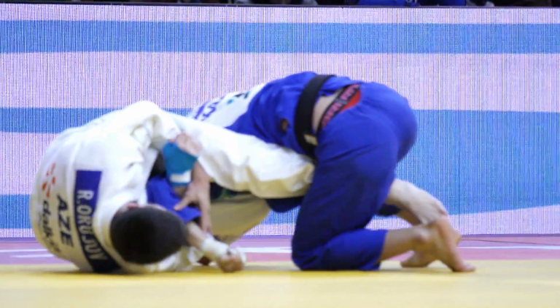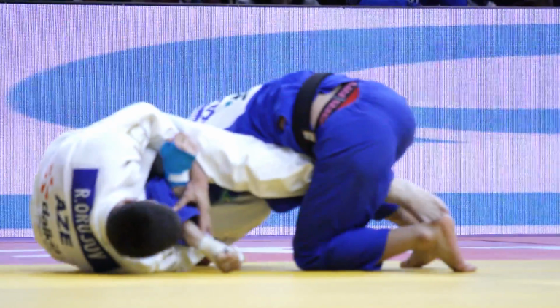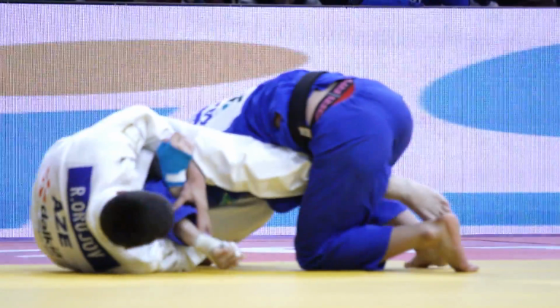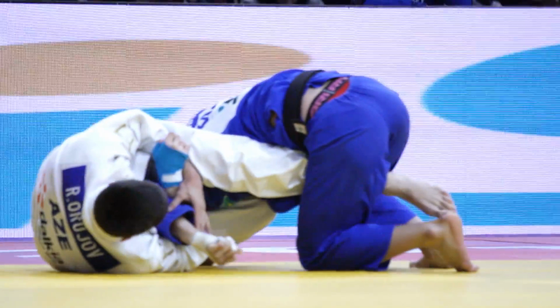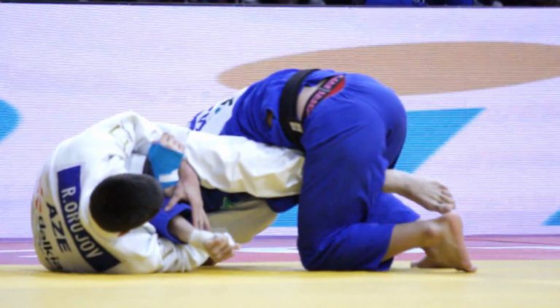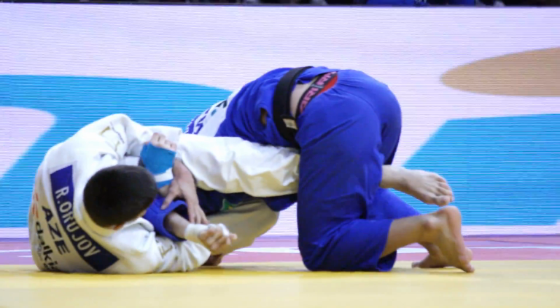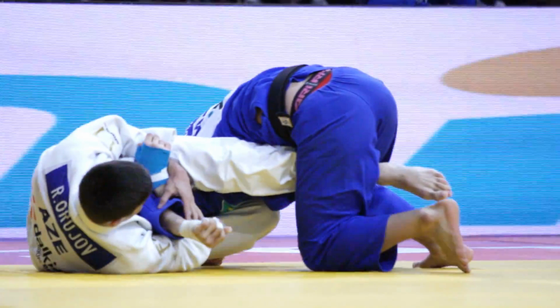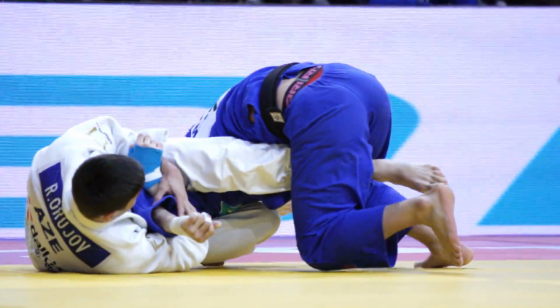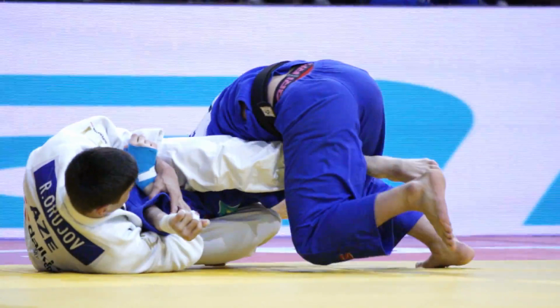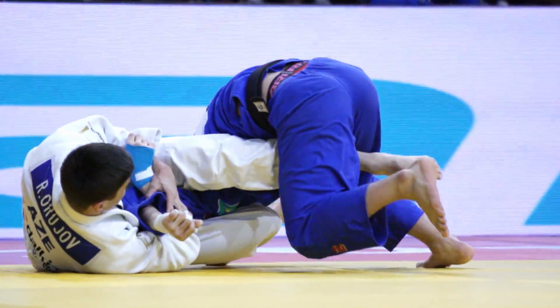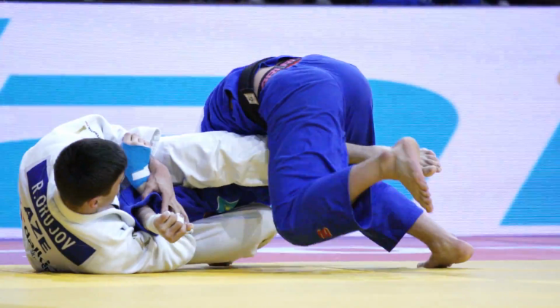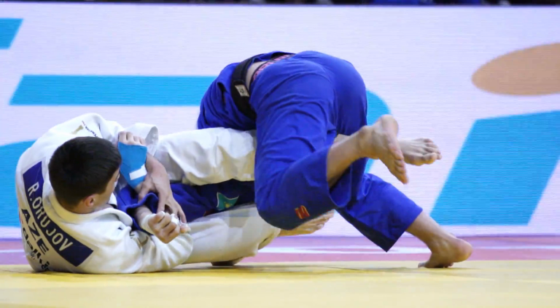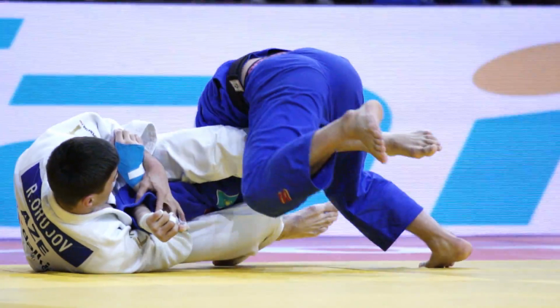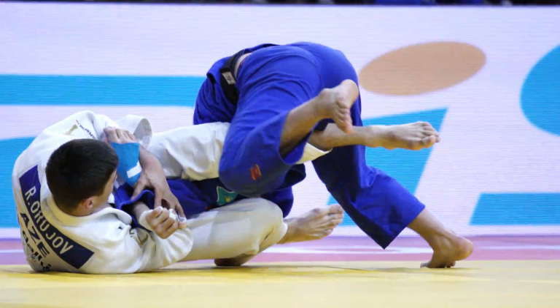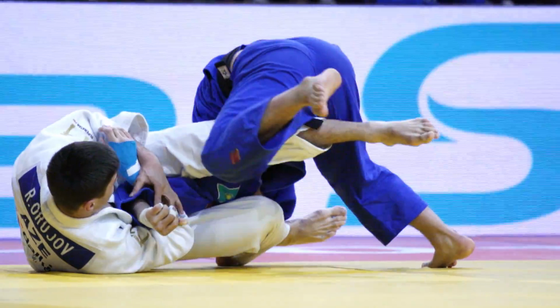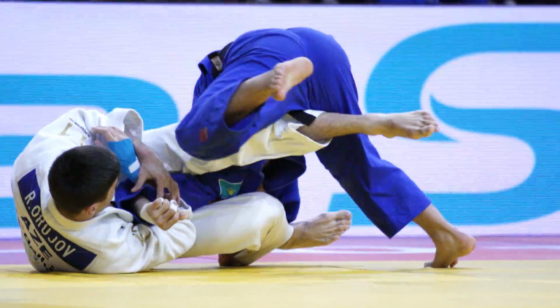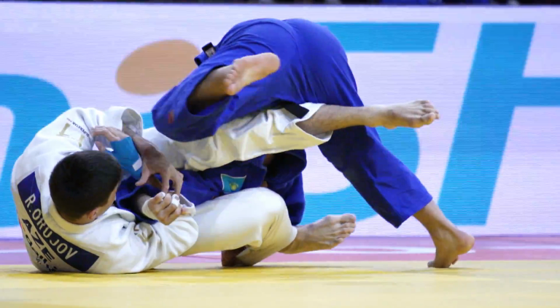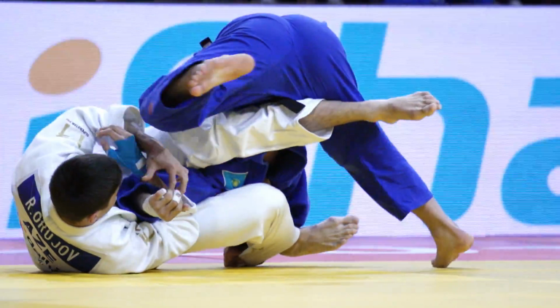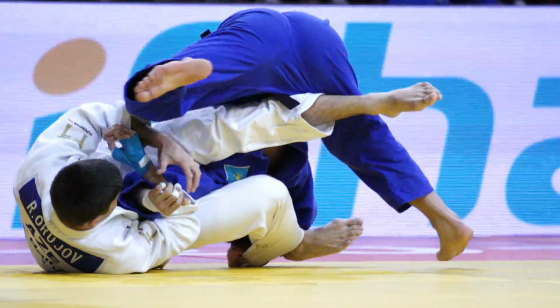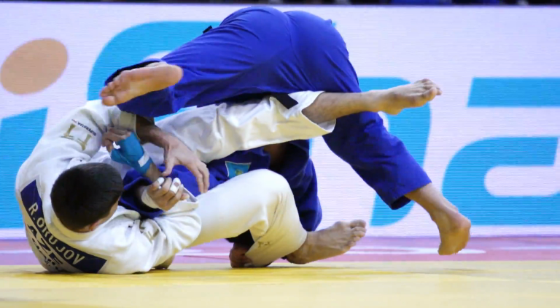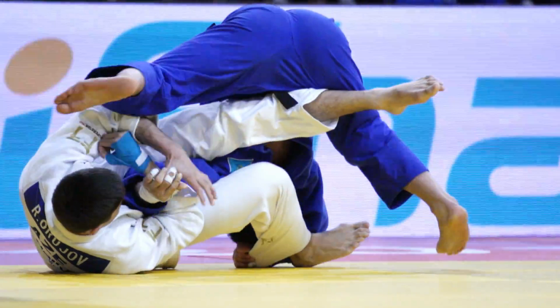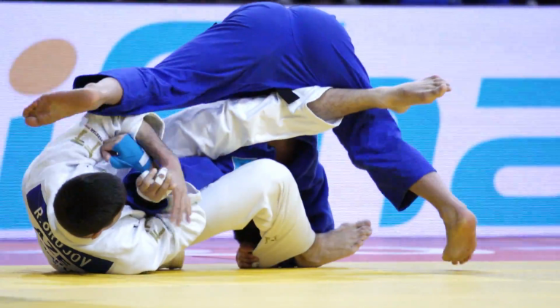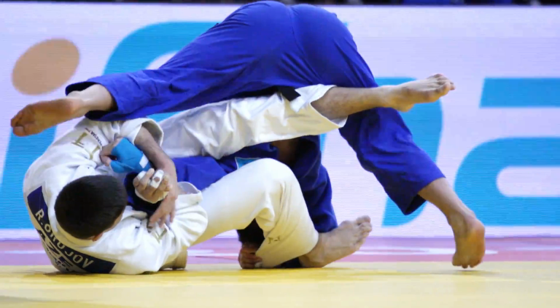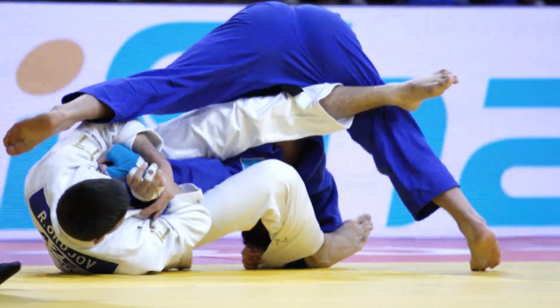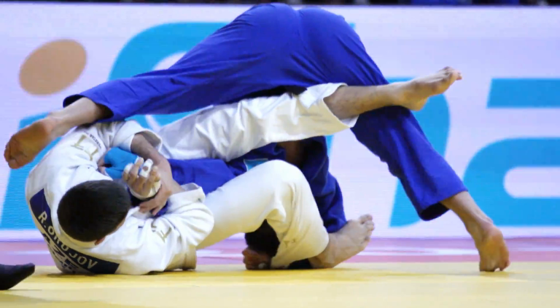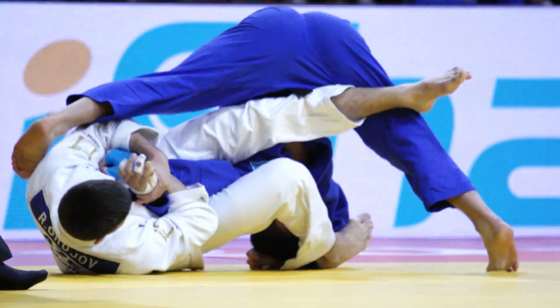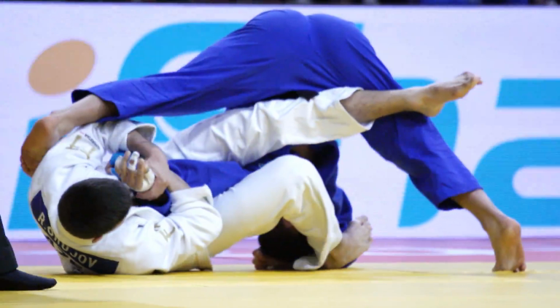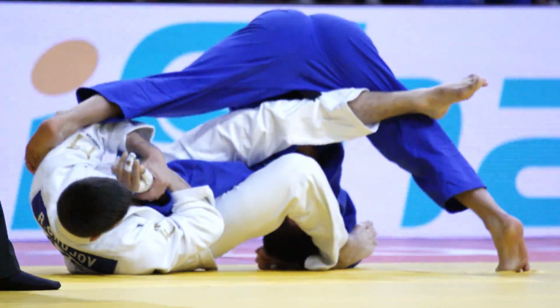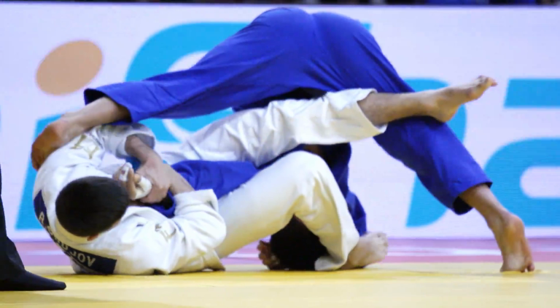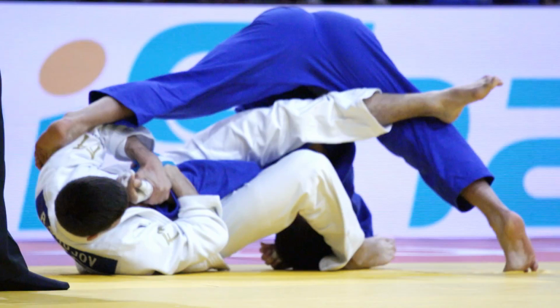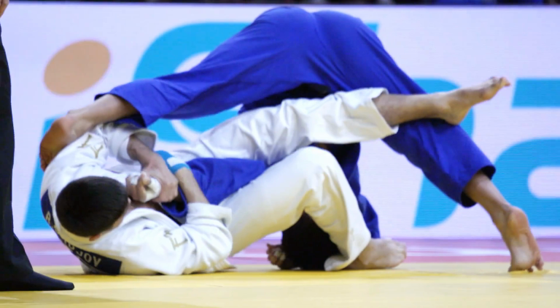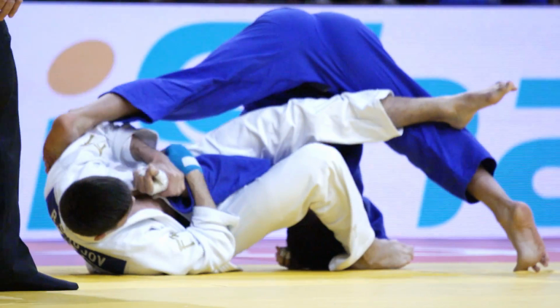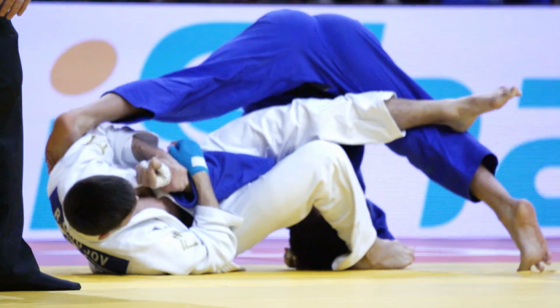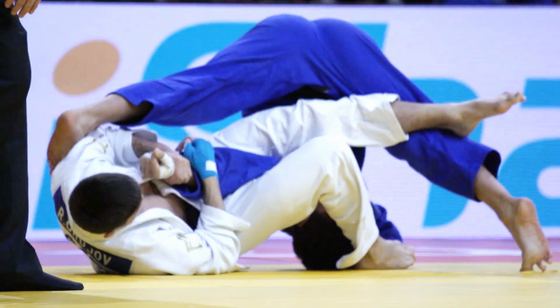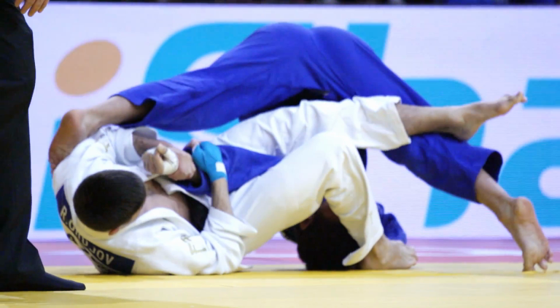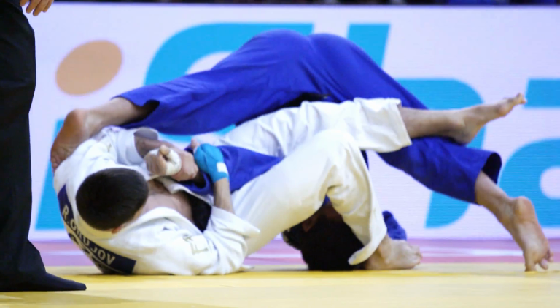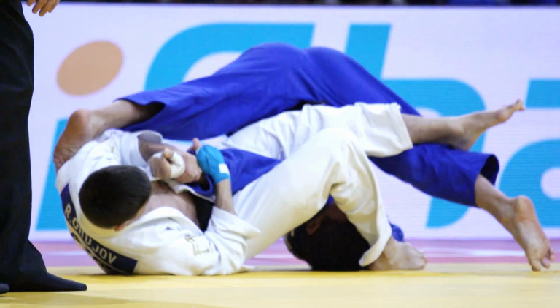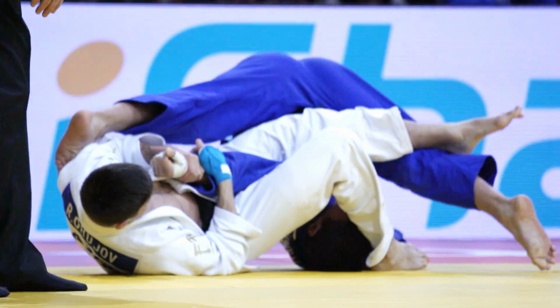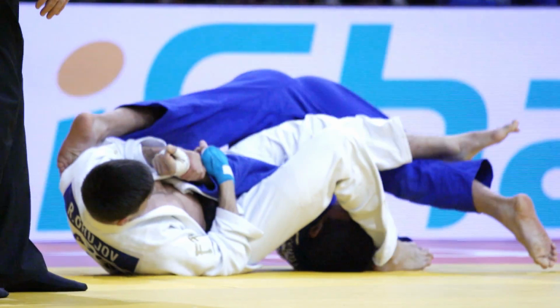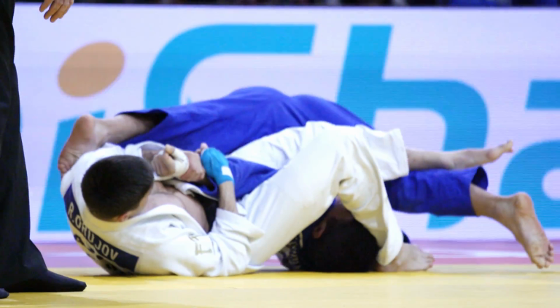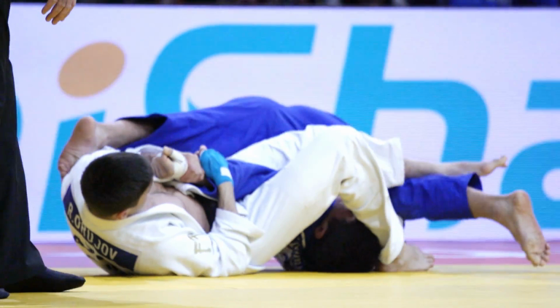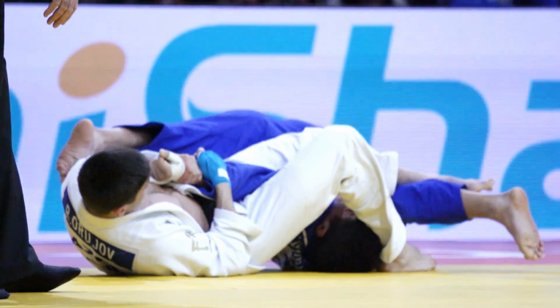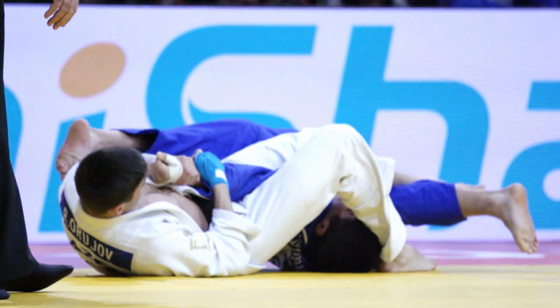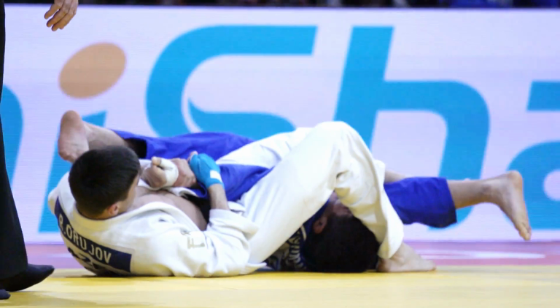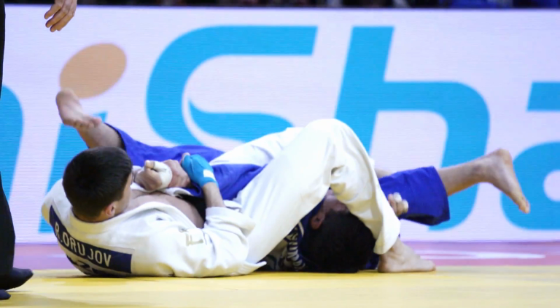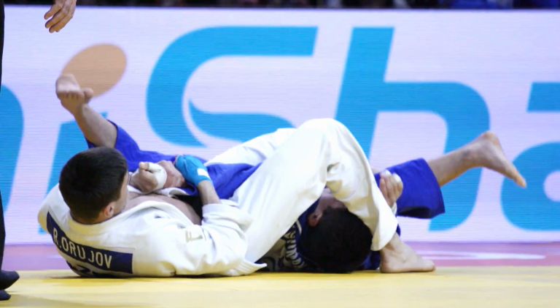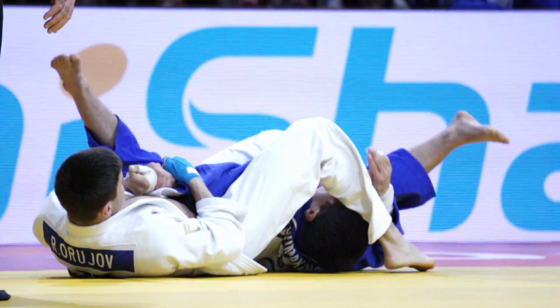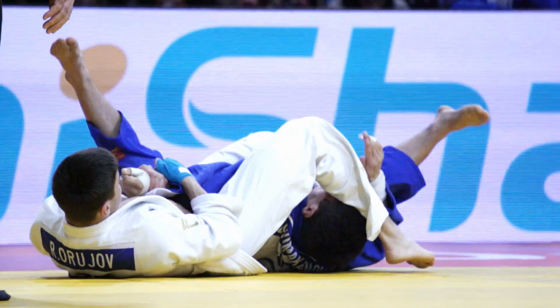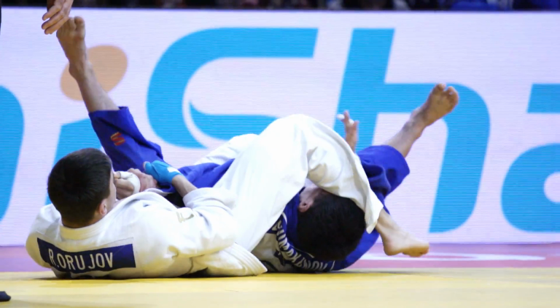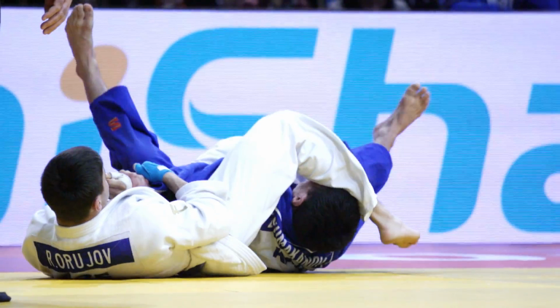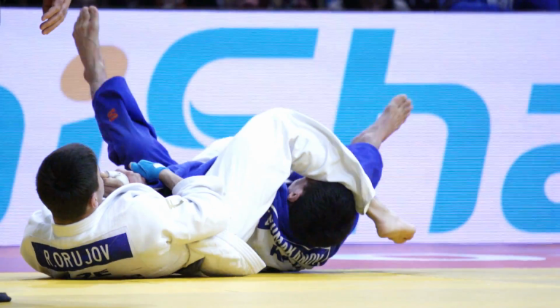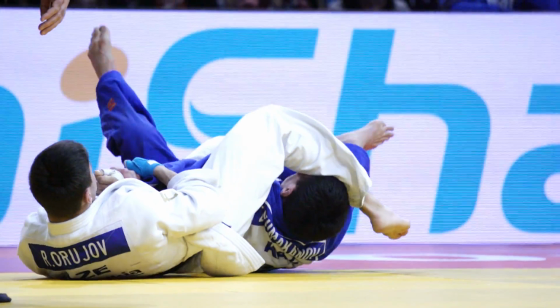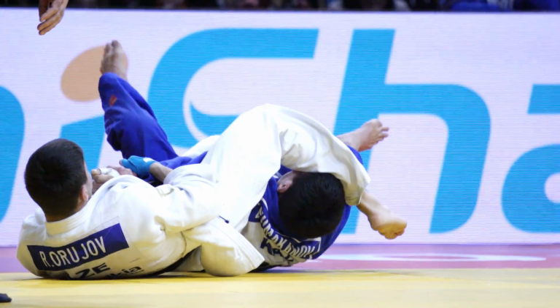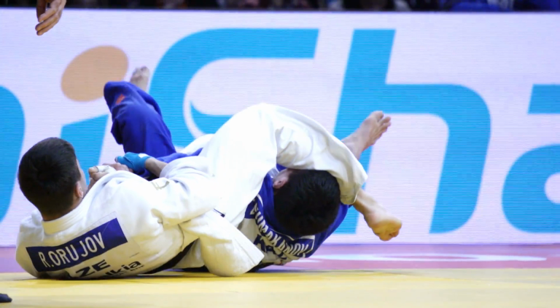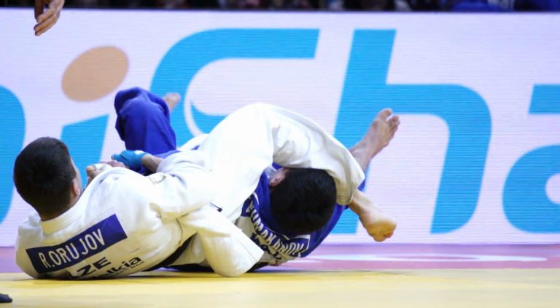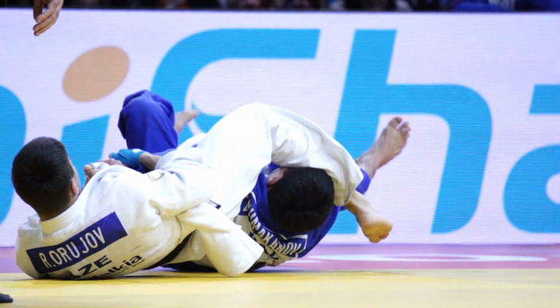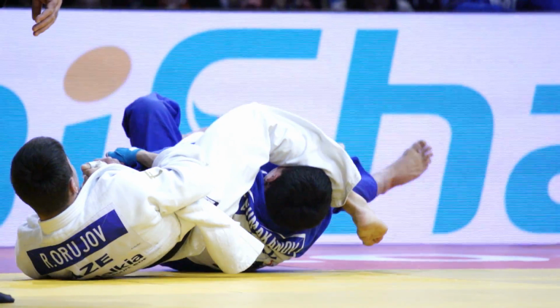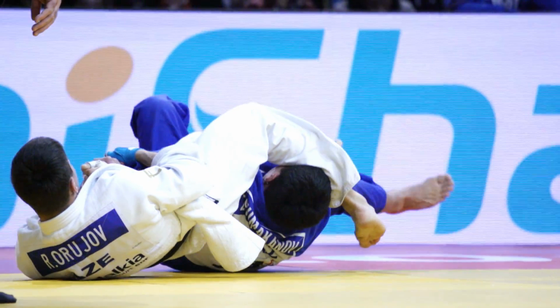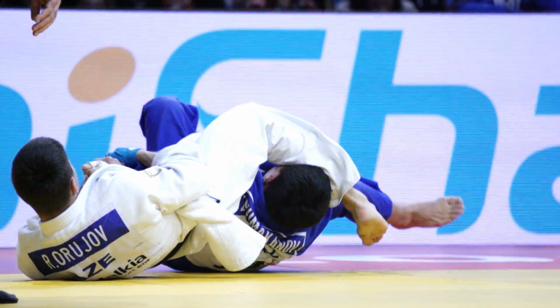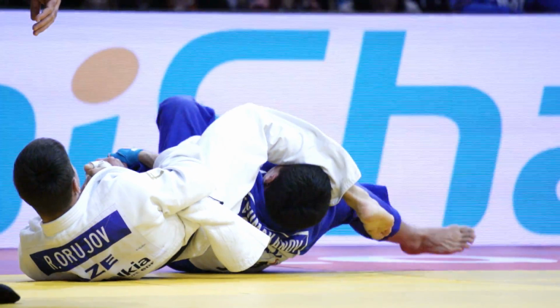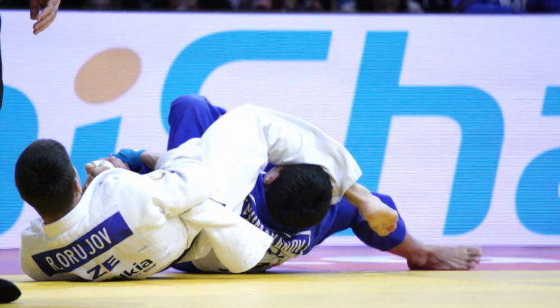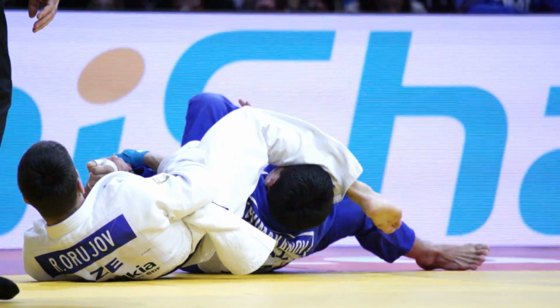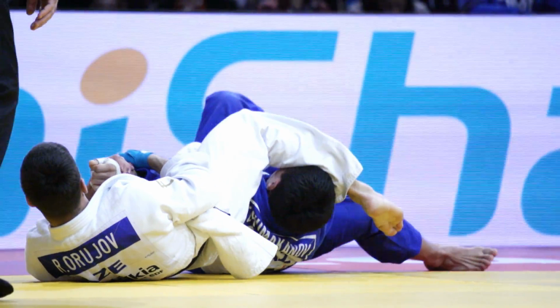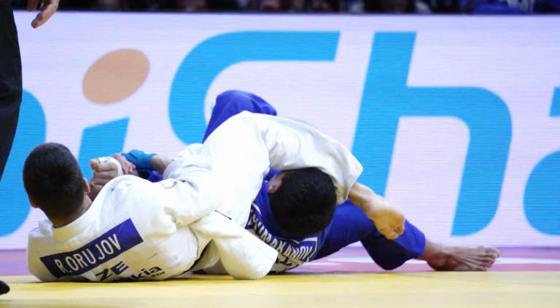Look how the arm comes out here. Starts to roll to relieve the pressure. But the arm is already straight.